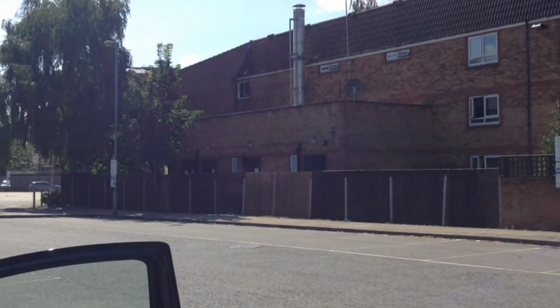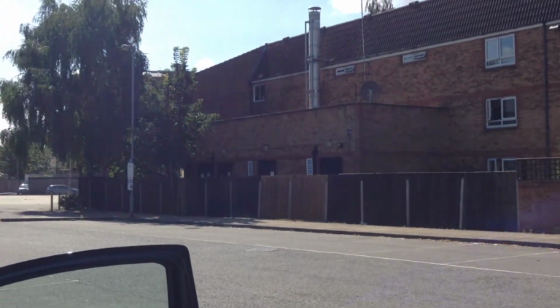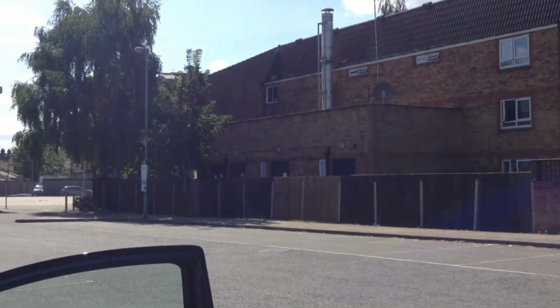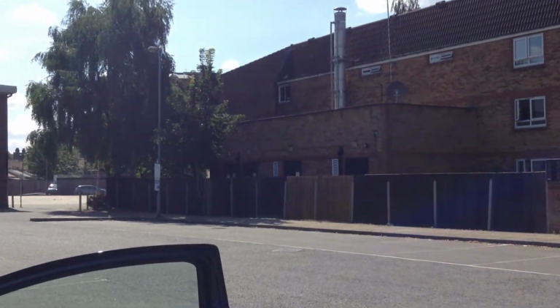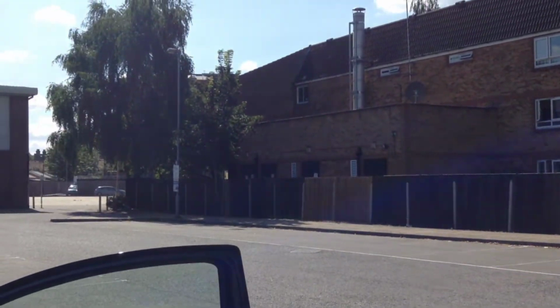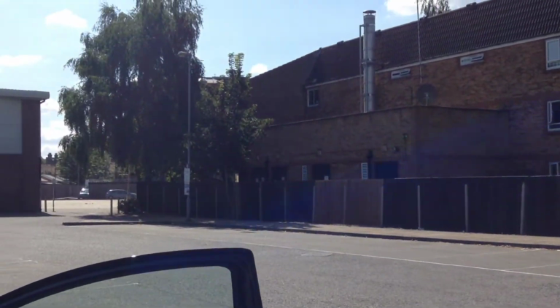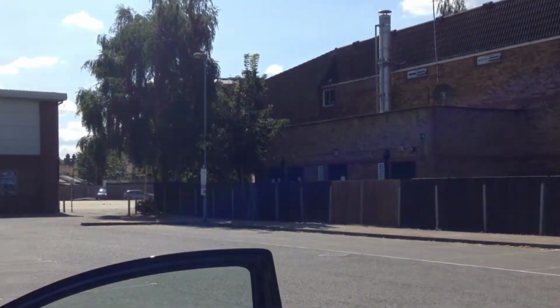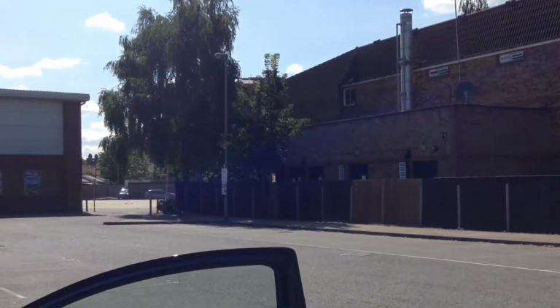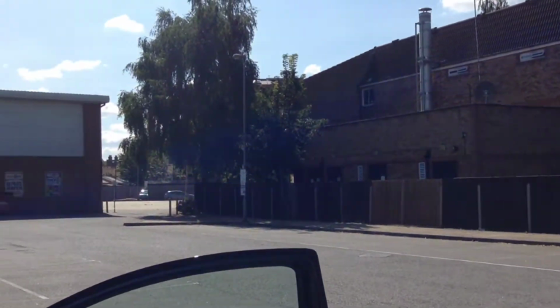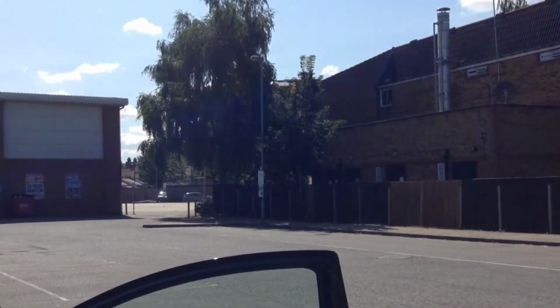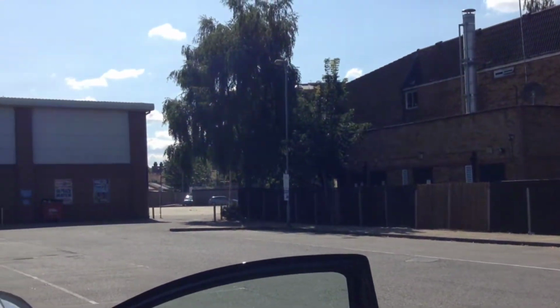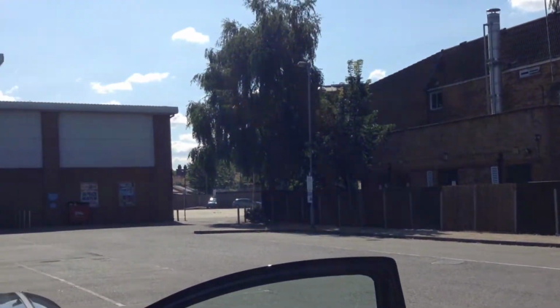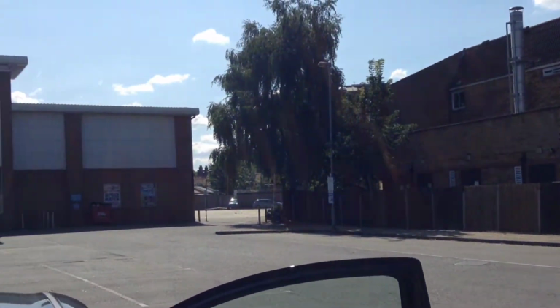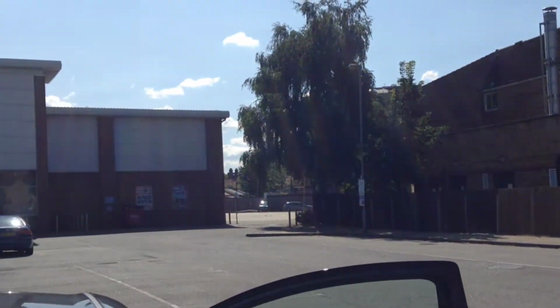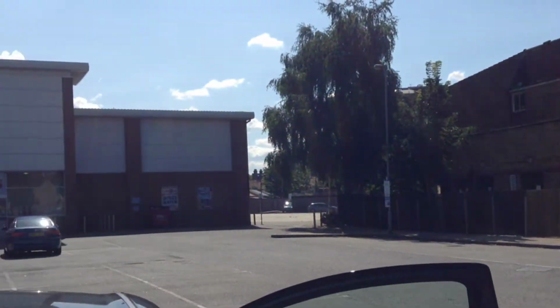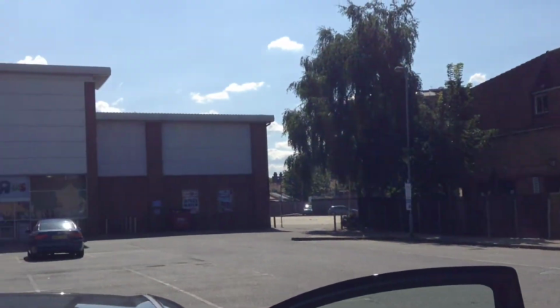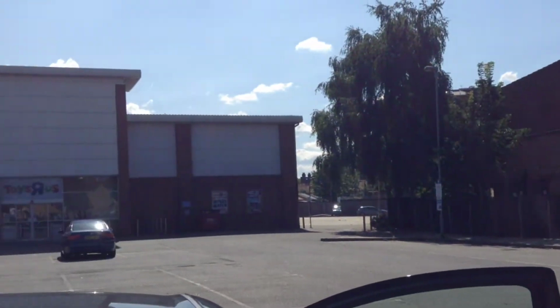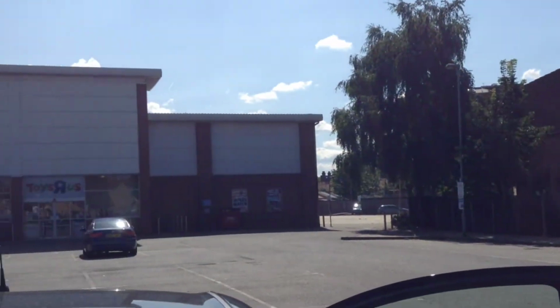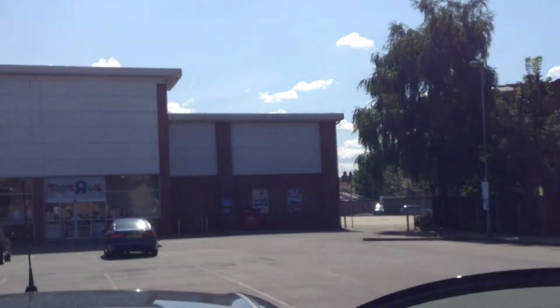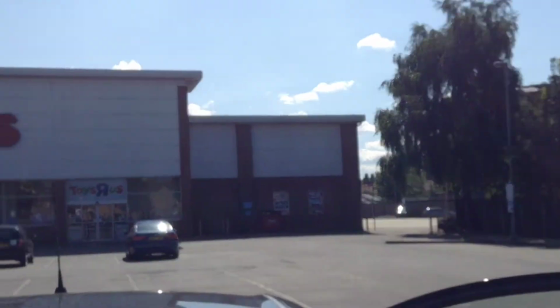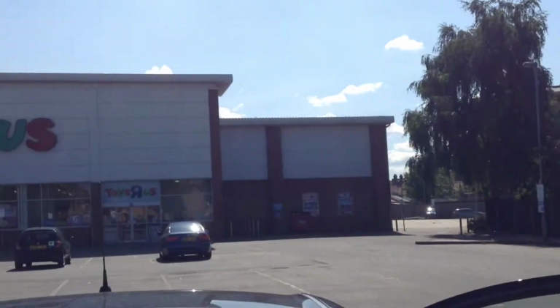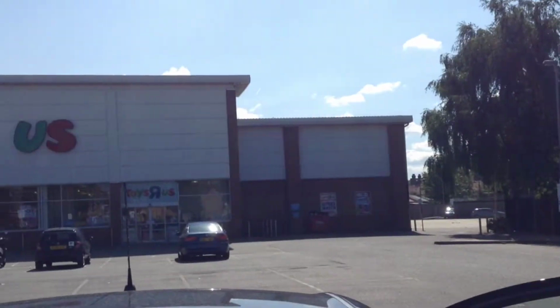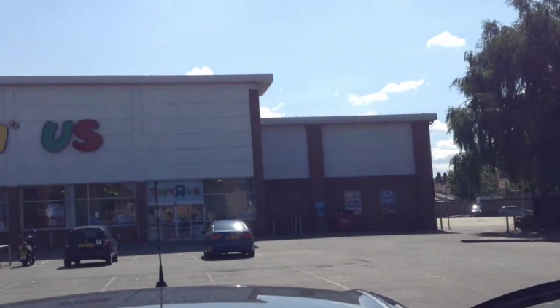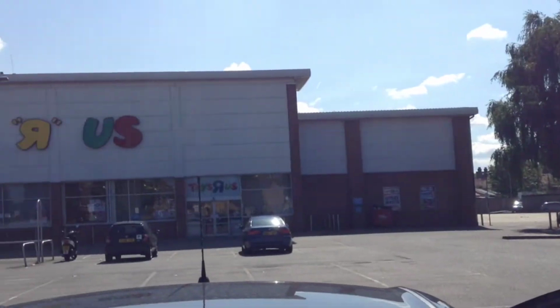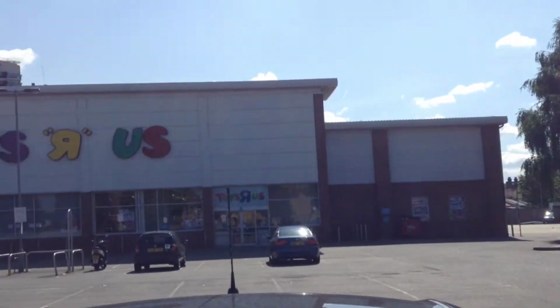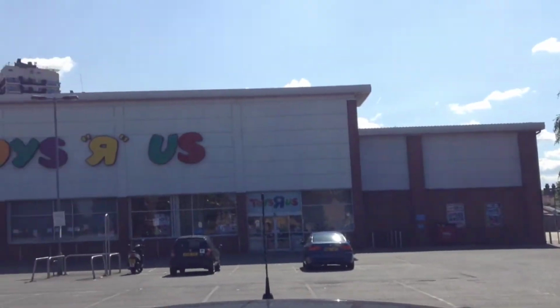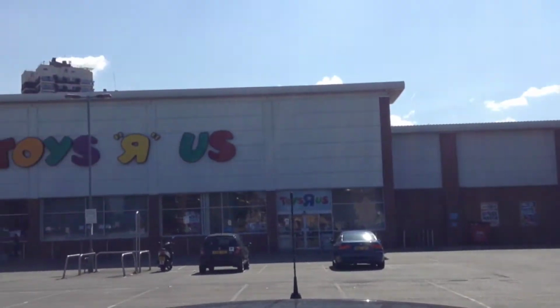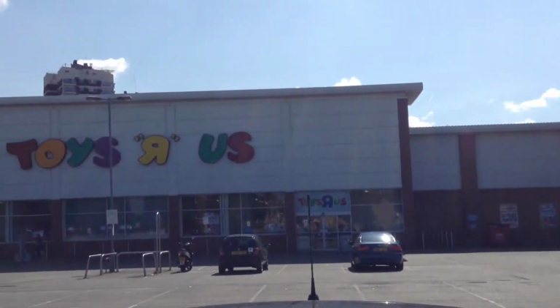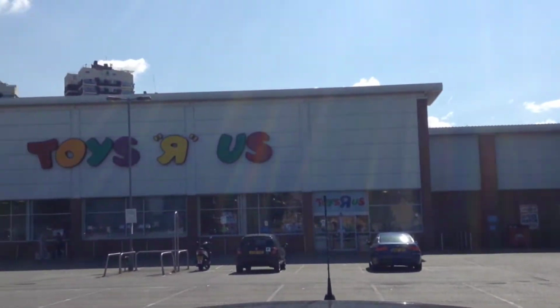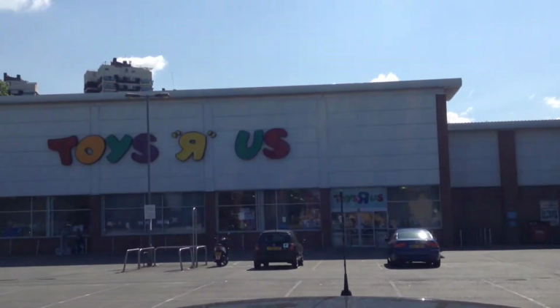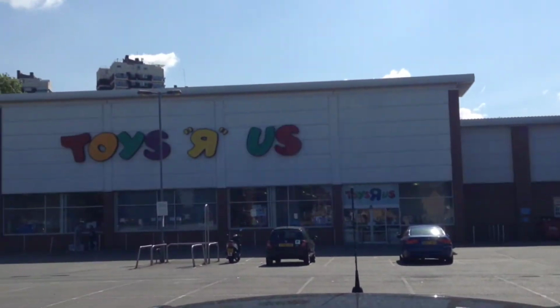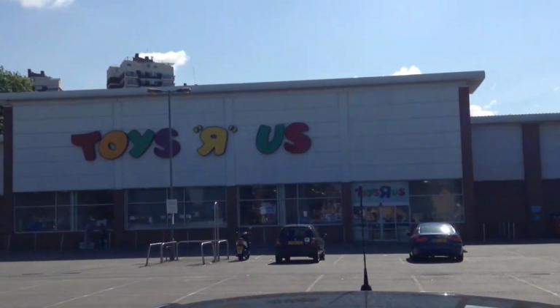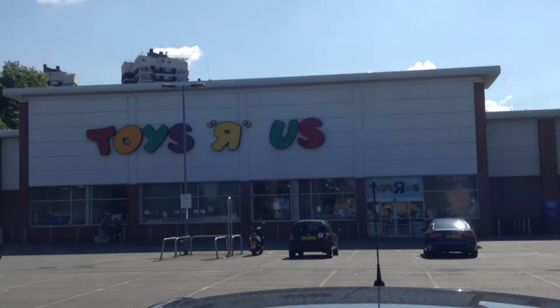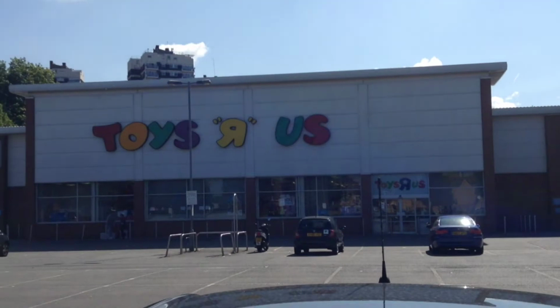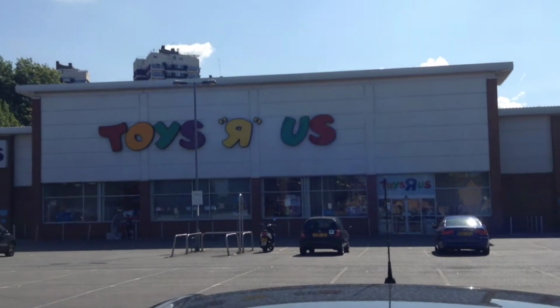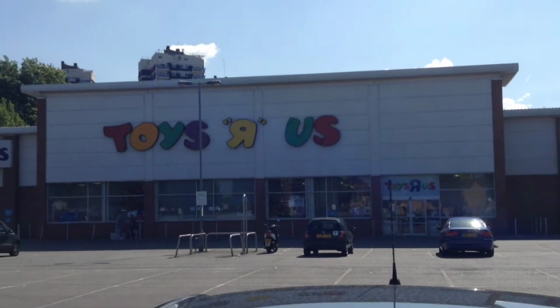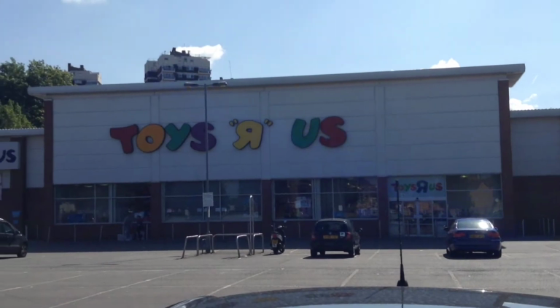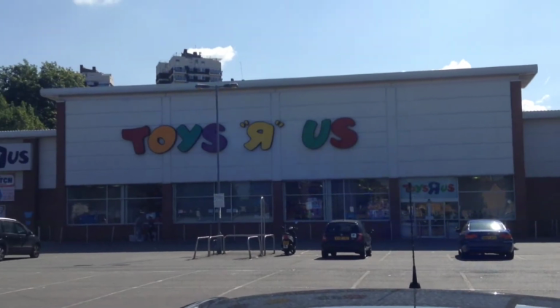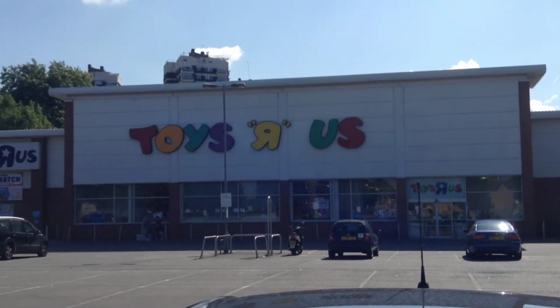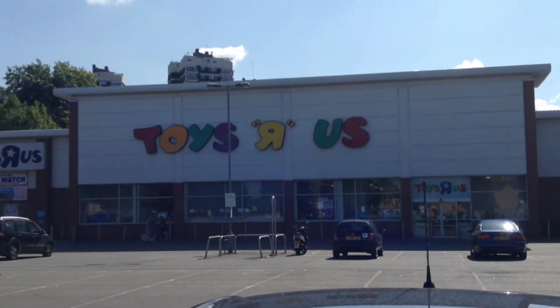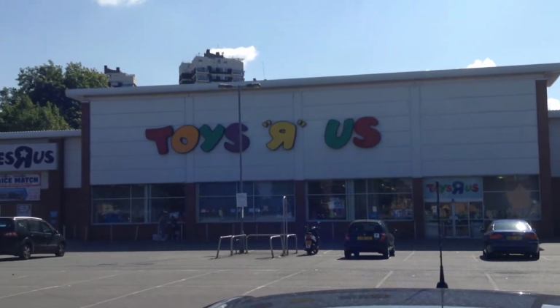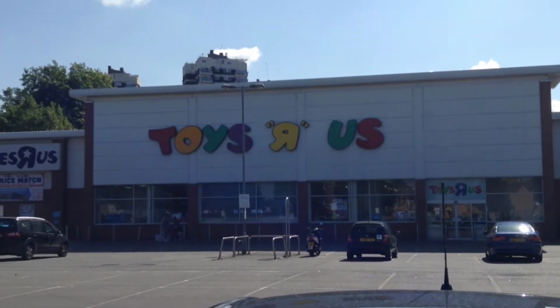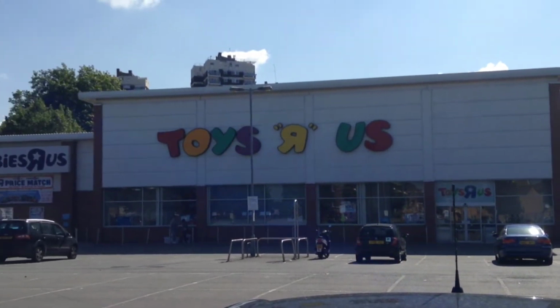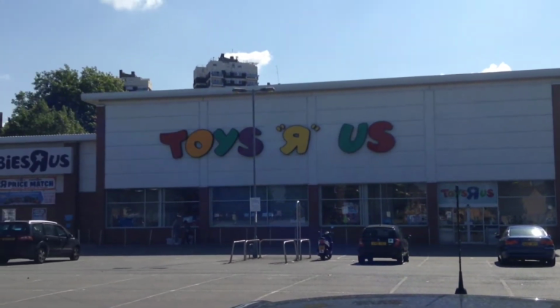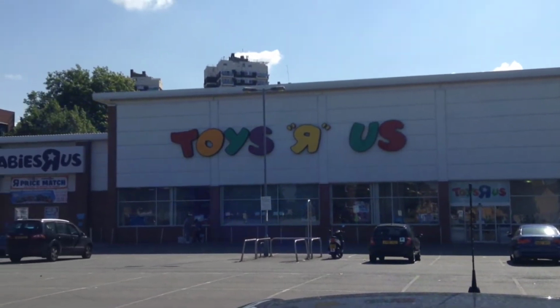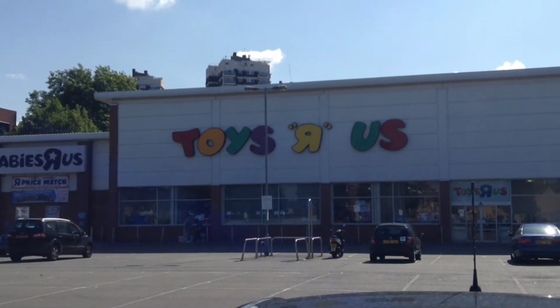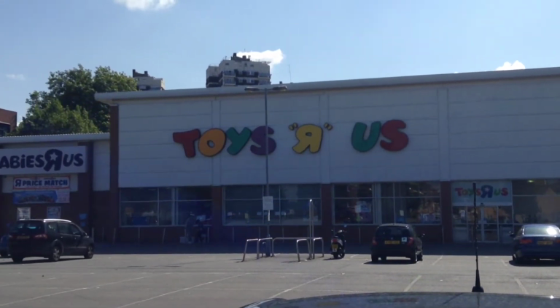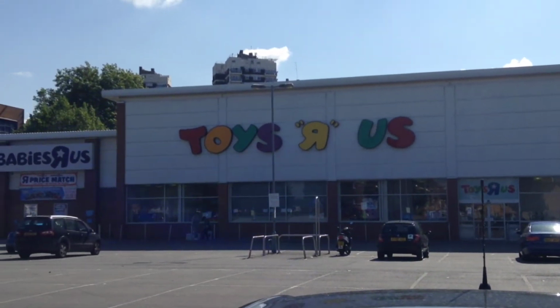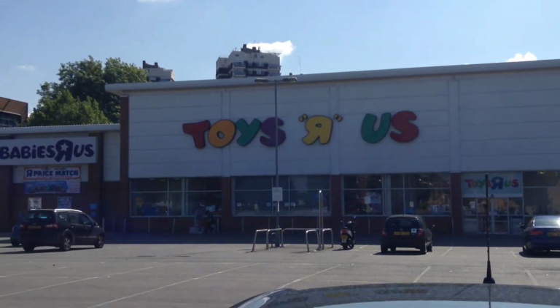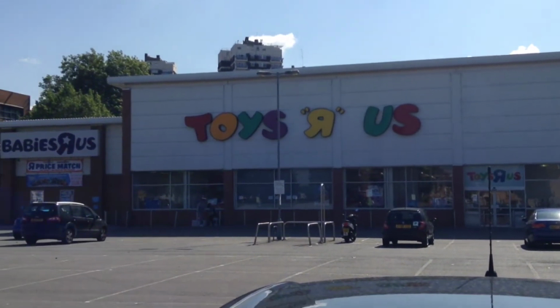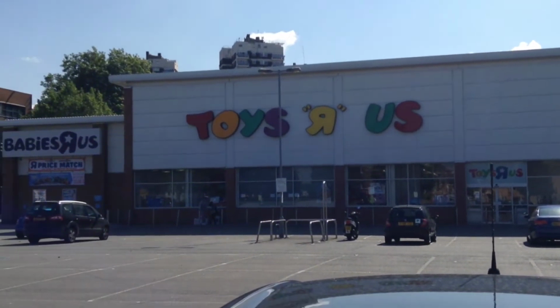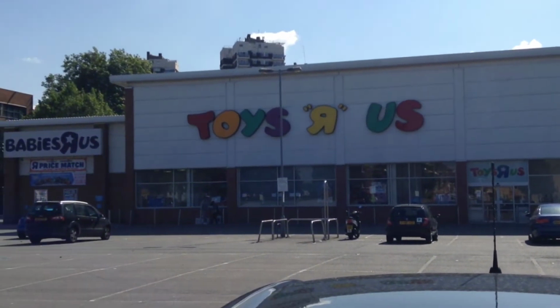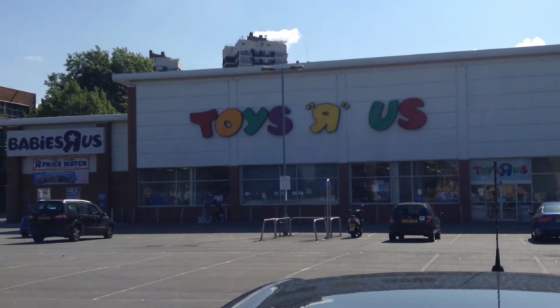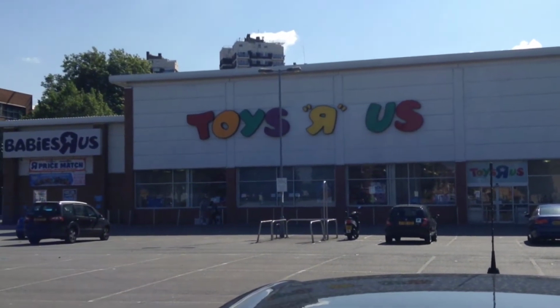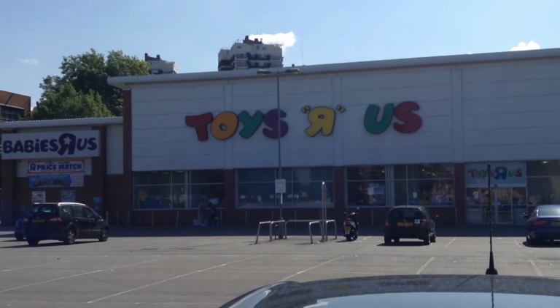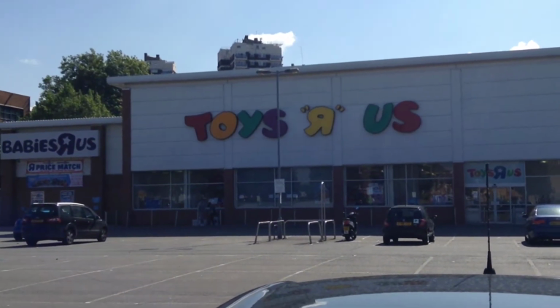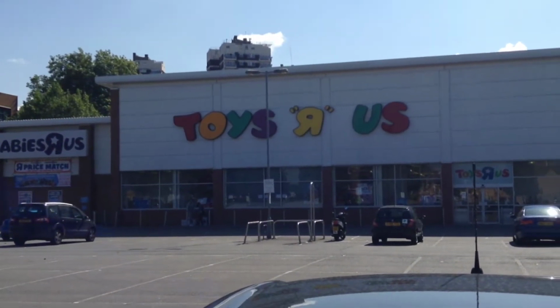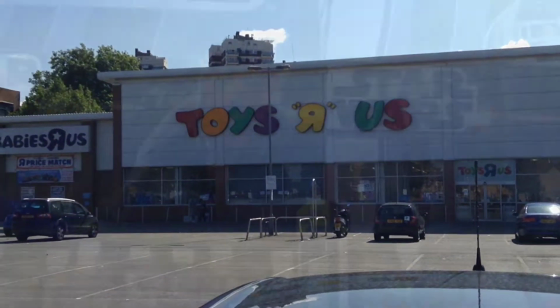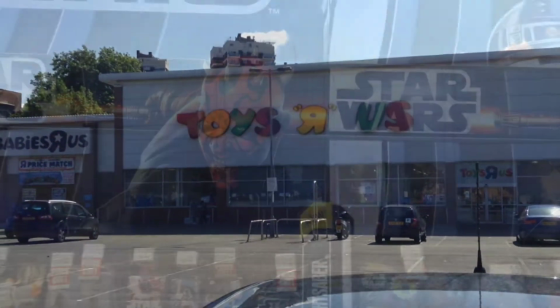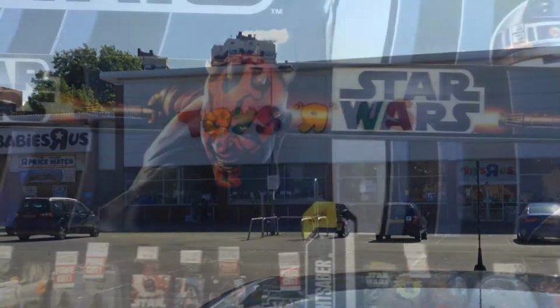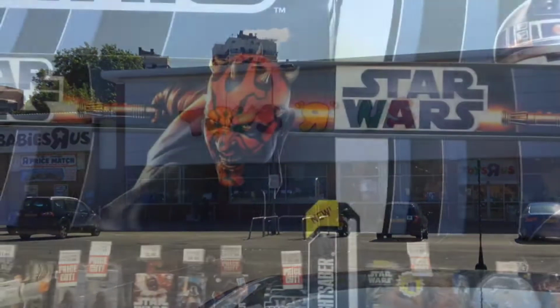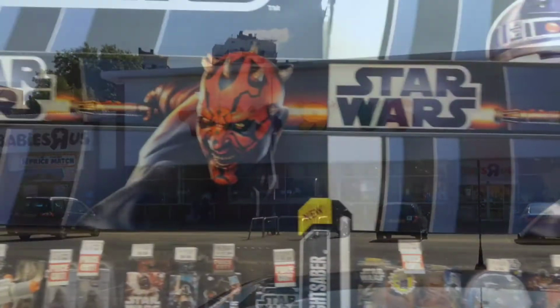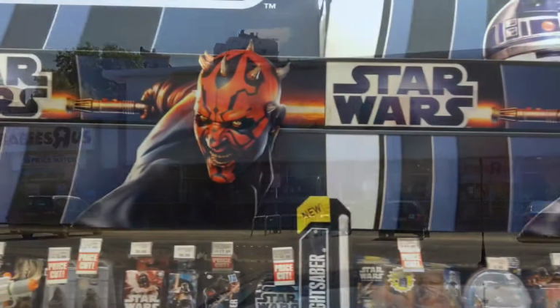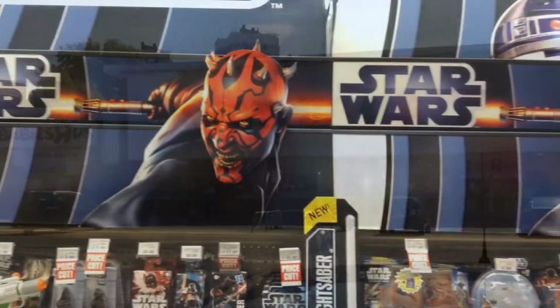Hi guys, this is Toys R Us Old Kent Road and as you can see the car park is pretty much empty. I'm going to pop inside and see what they've got.